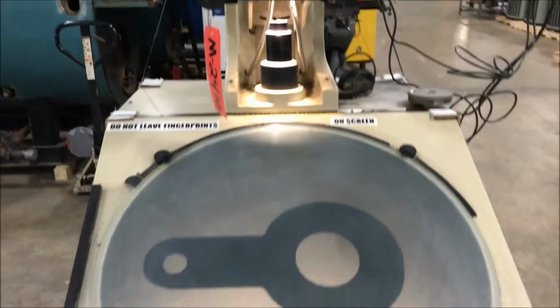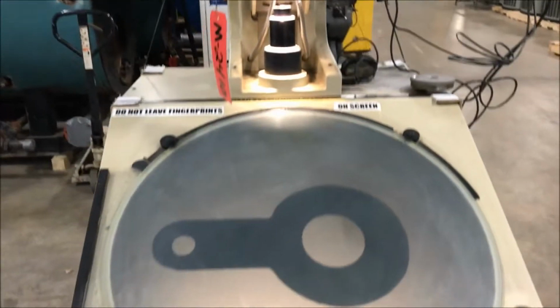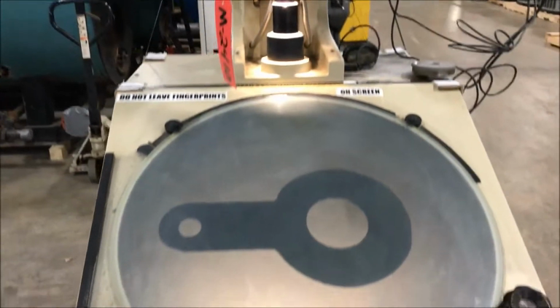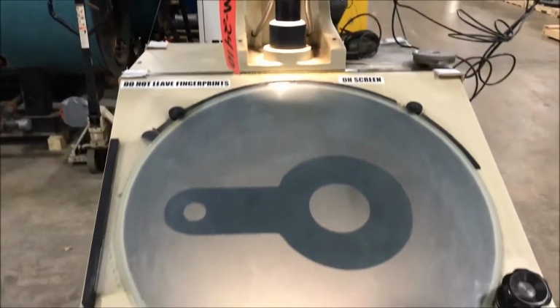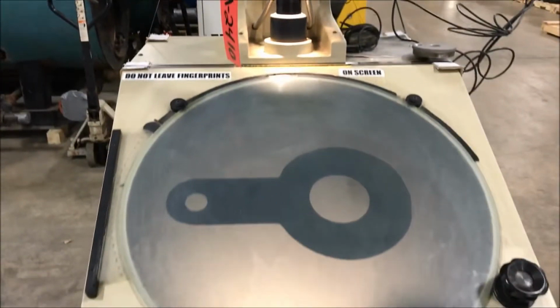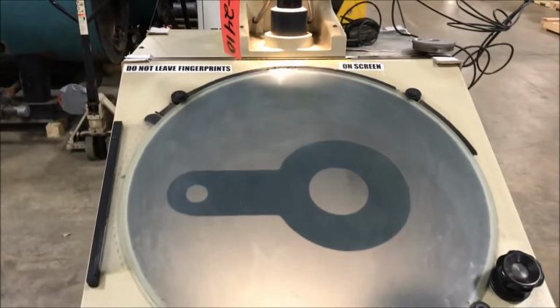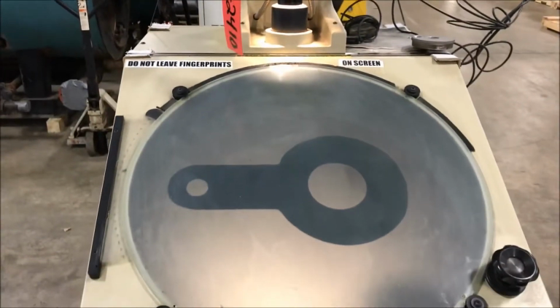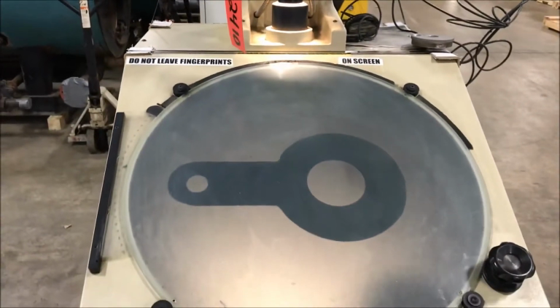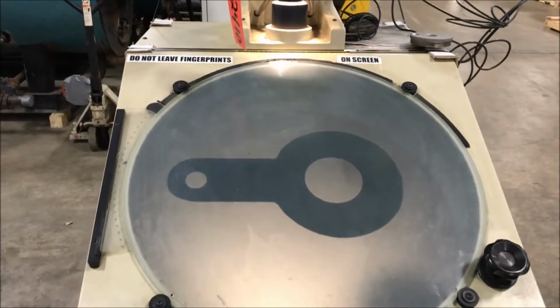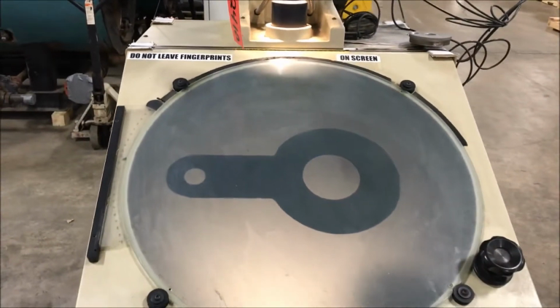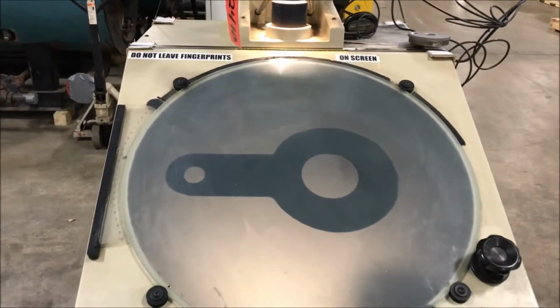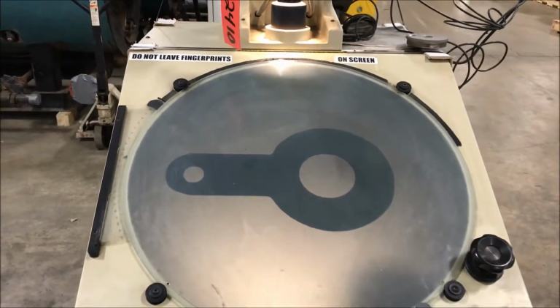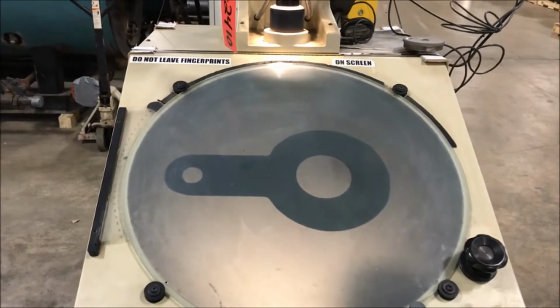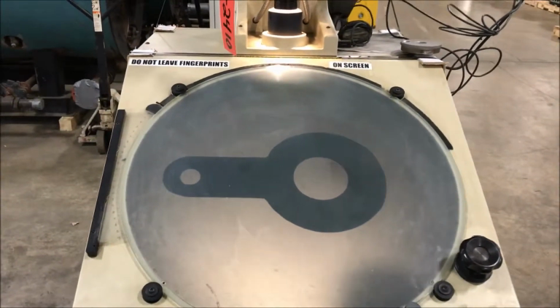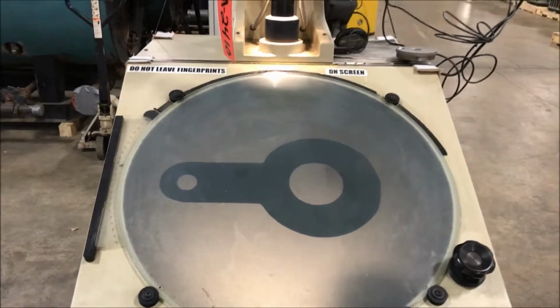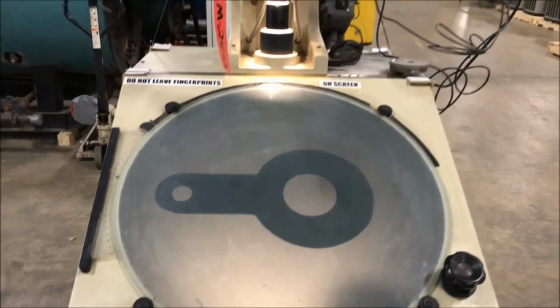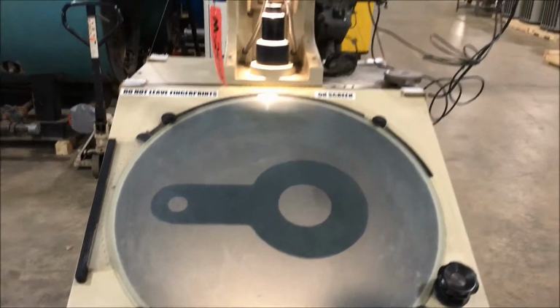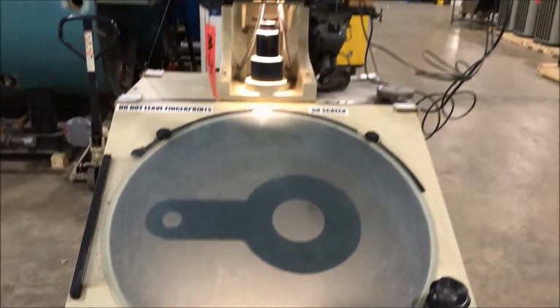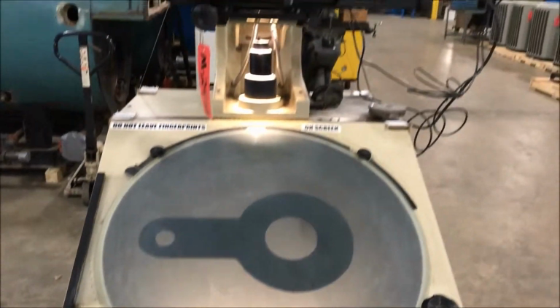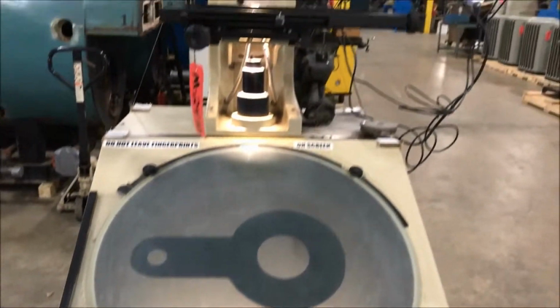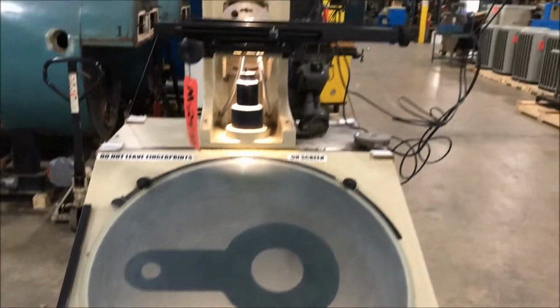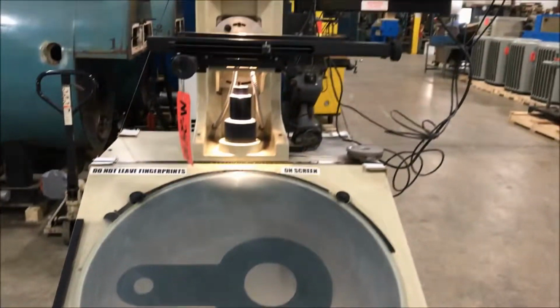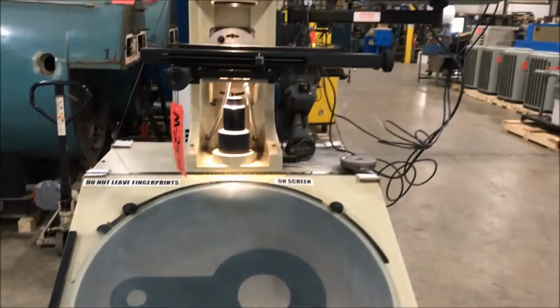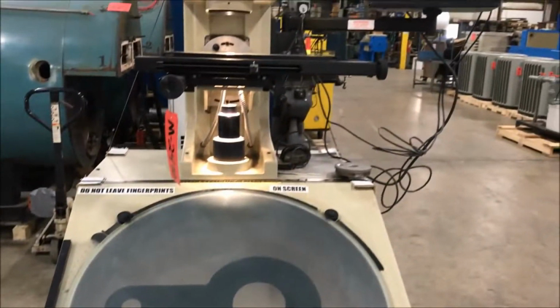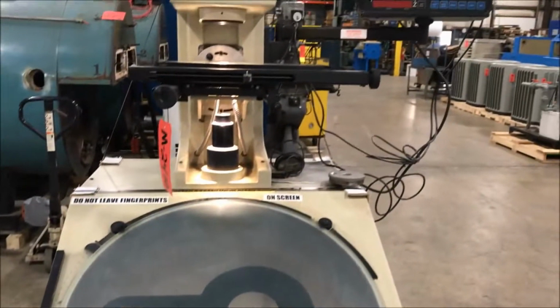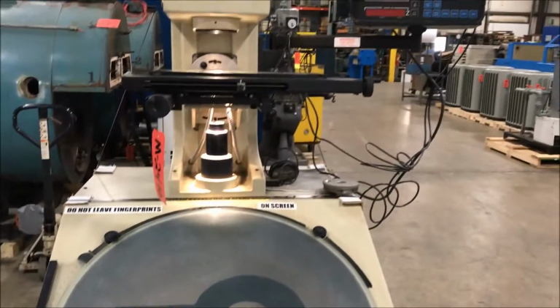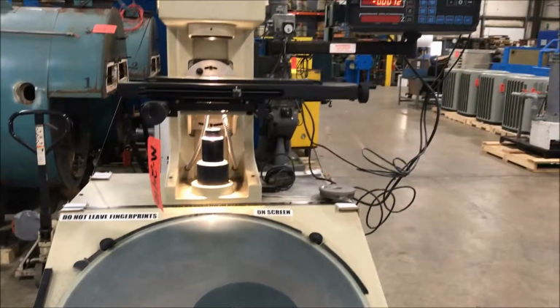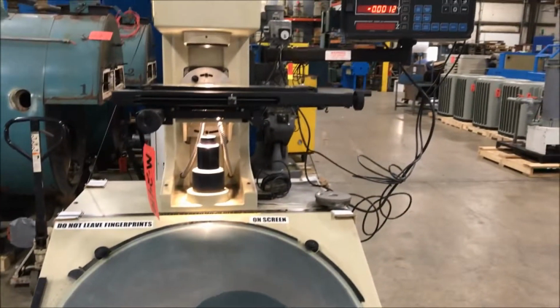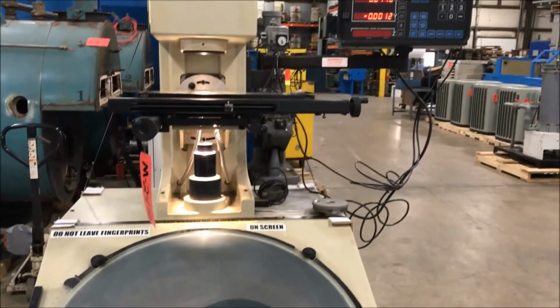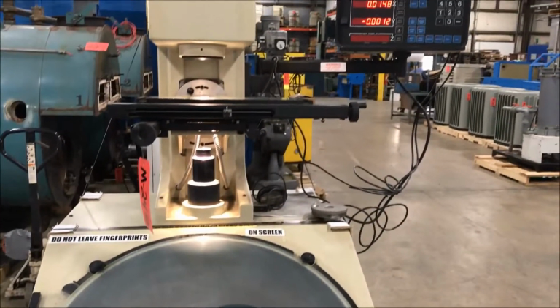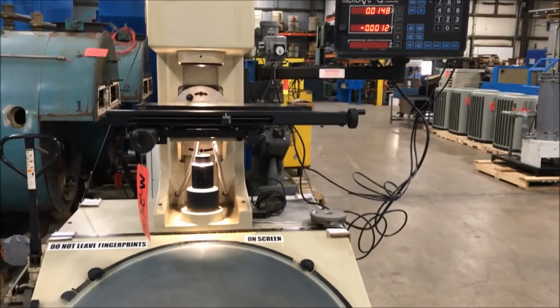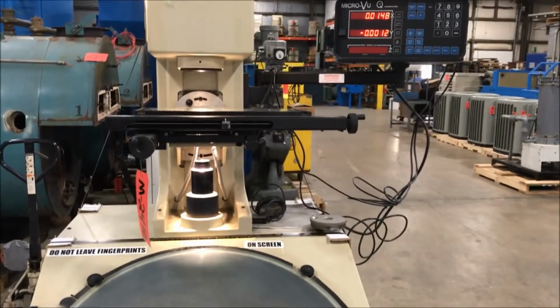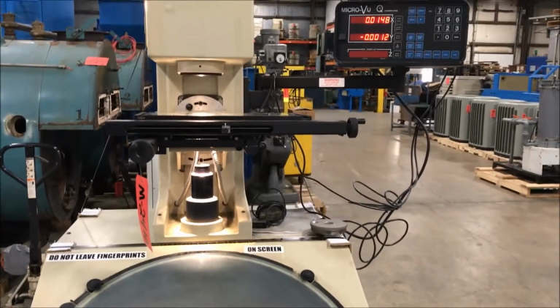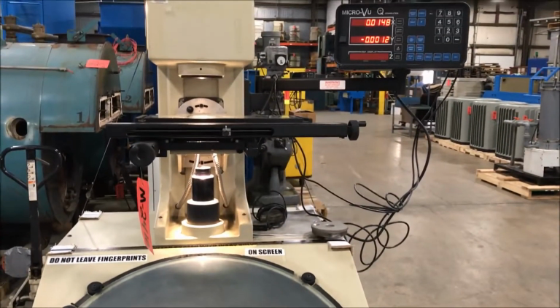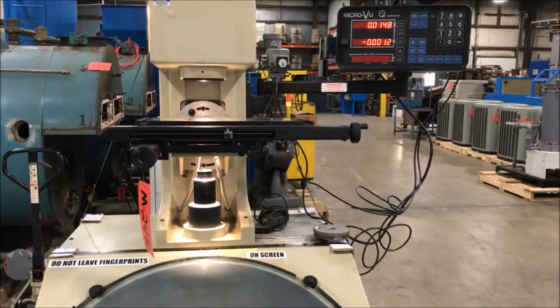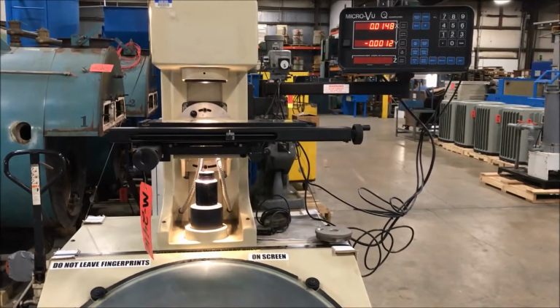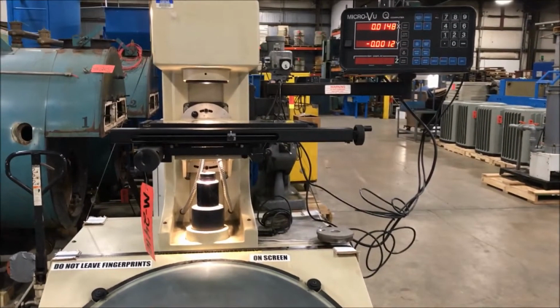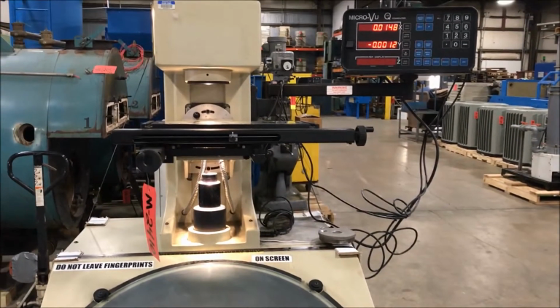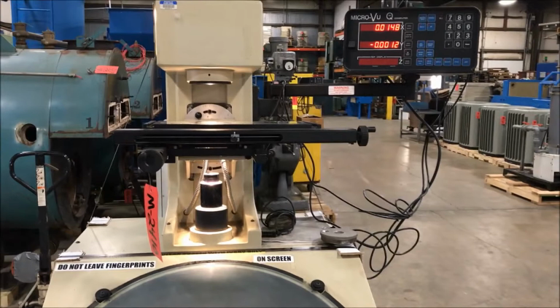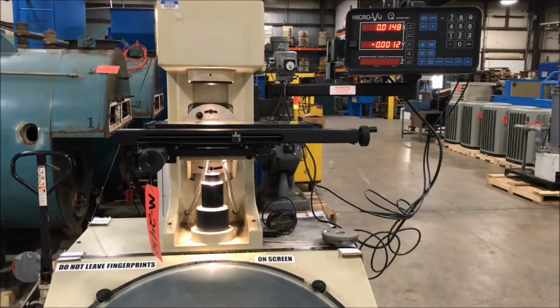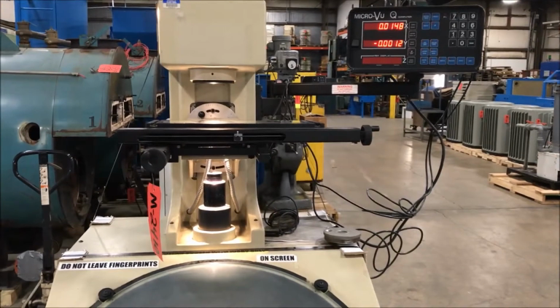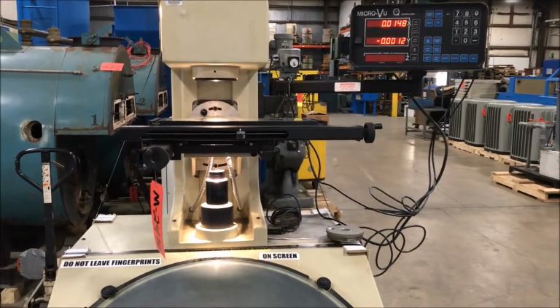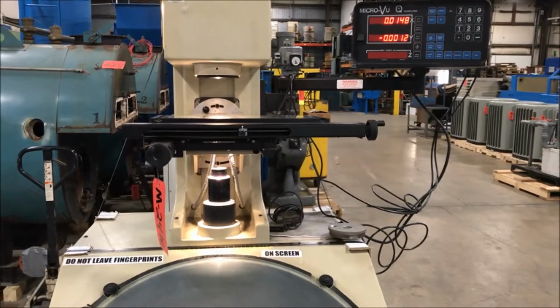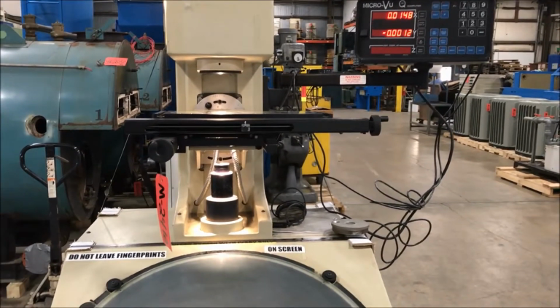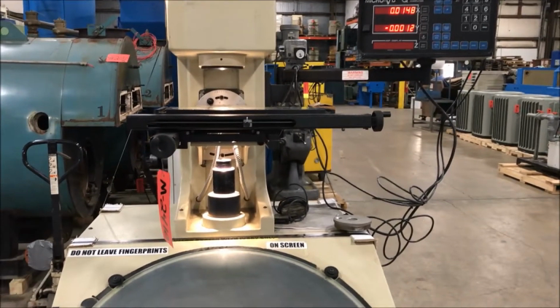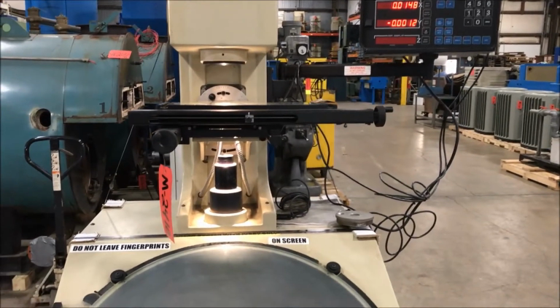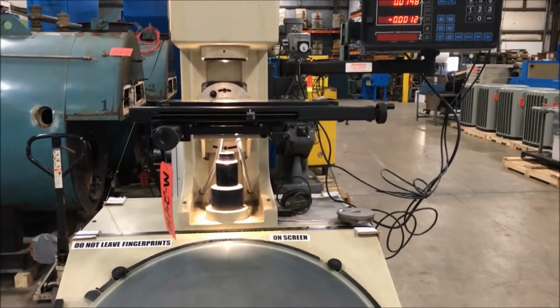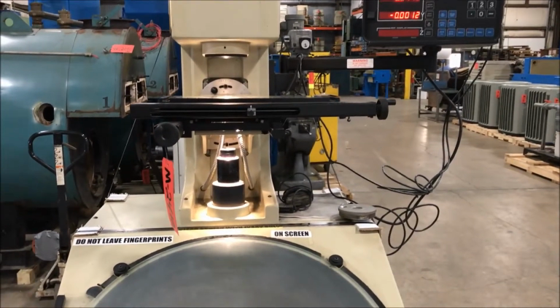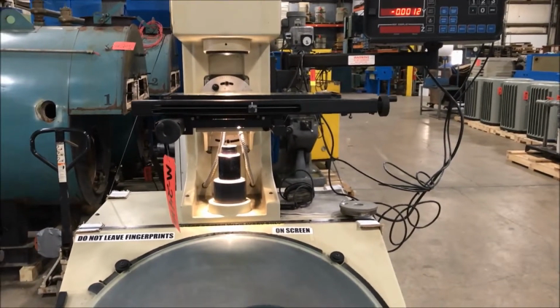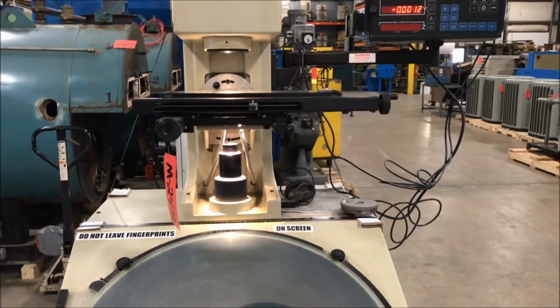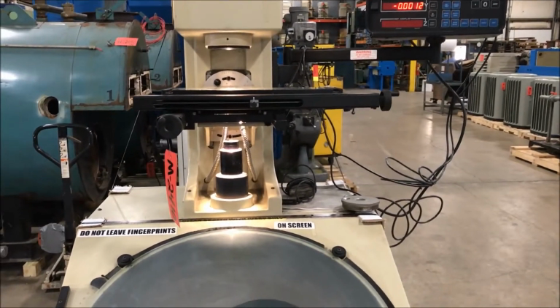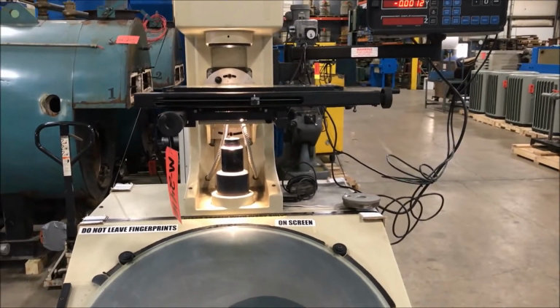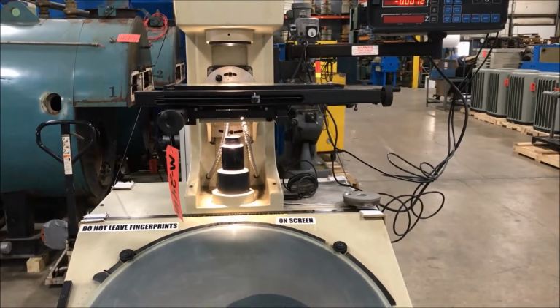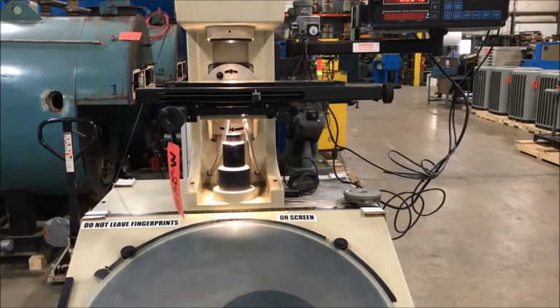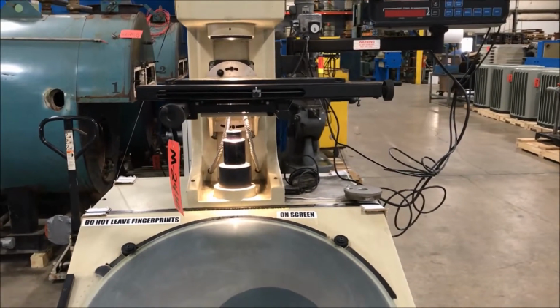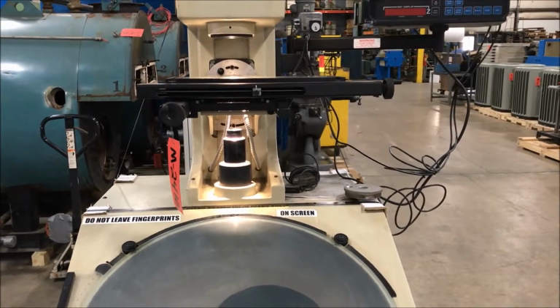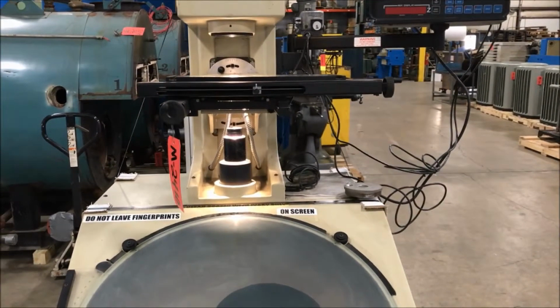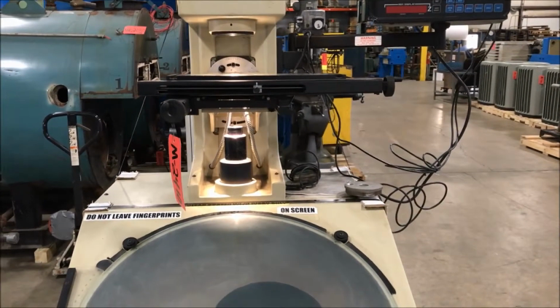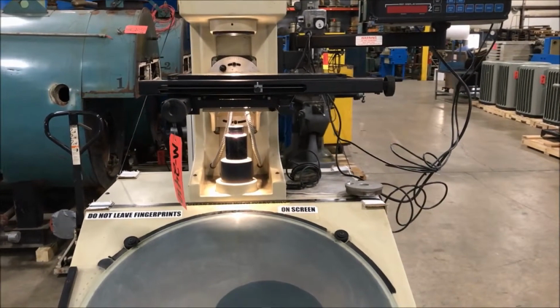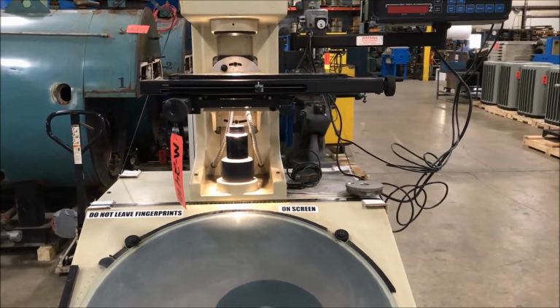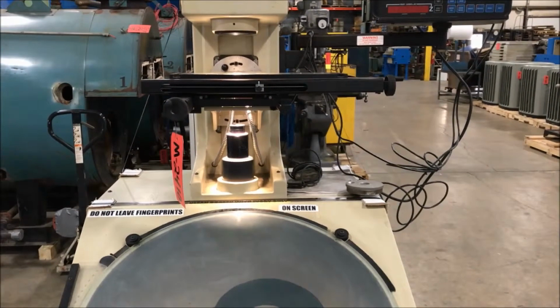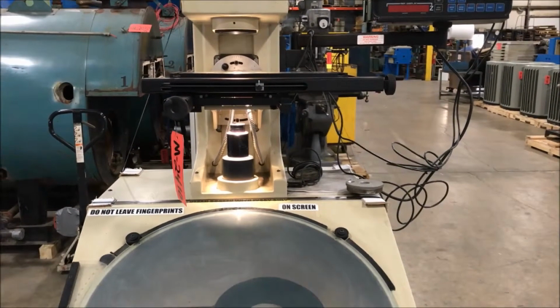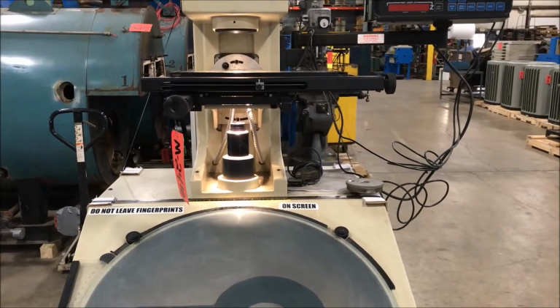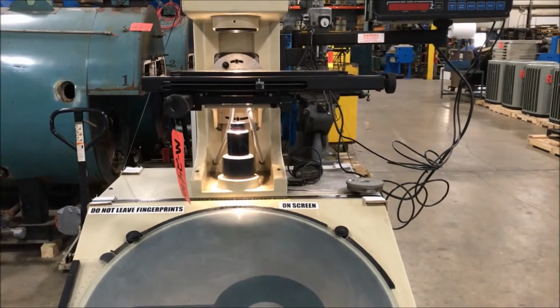This does have a micro view digital readout, as we saw up there on the right, and a 24 inch viewing lens.